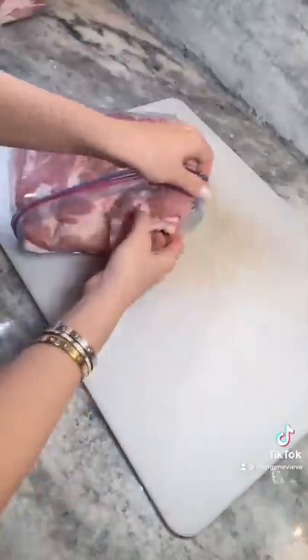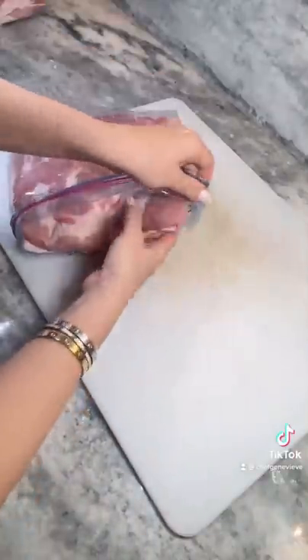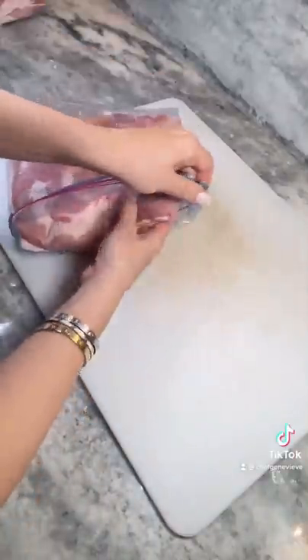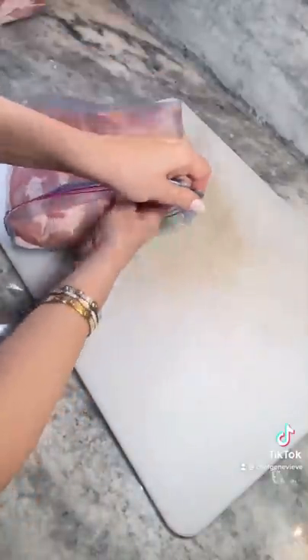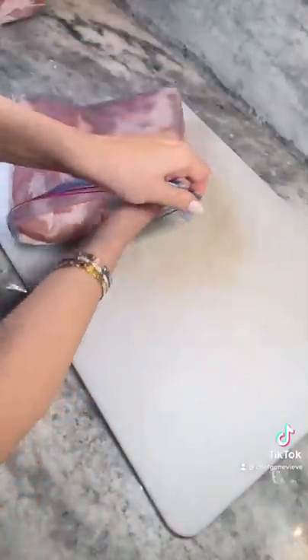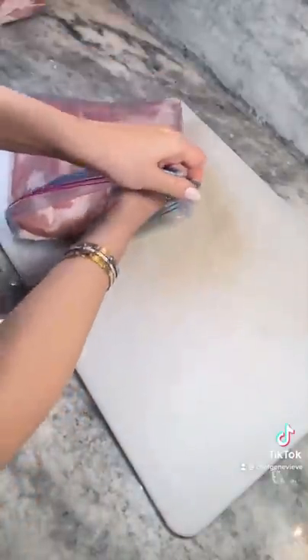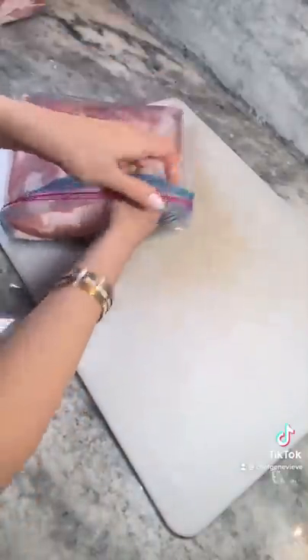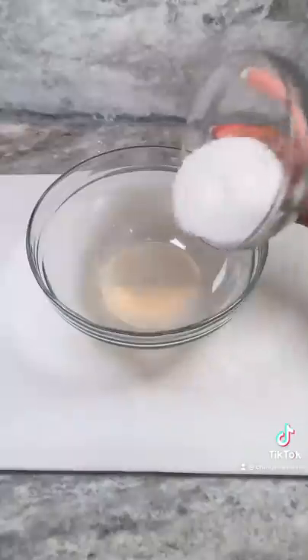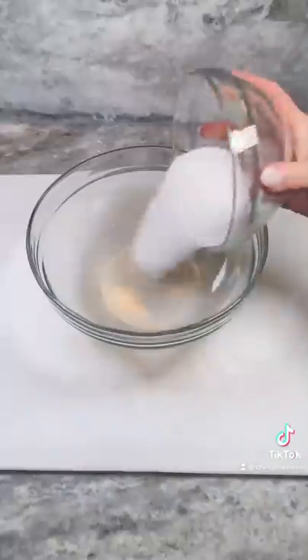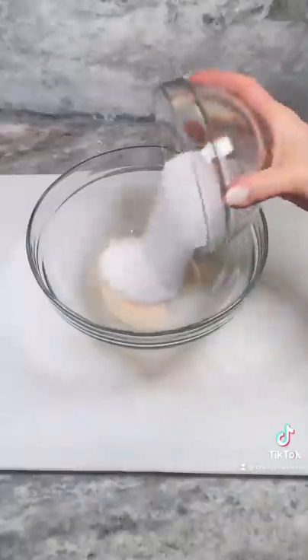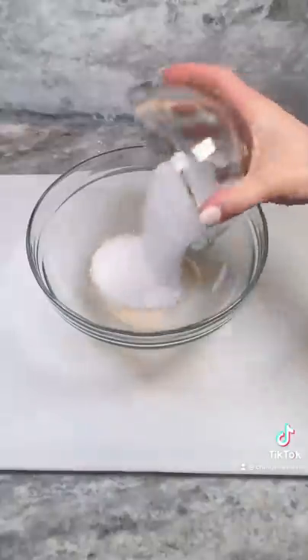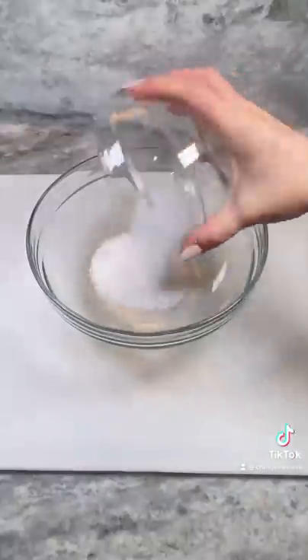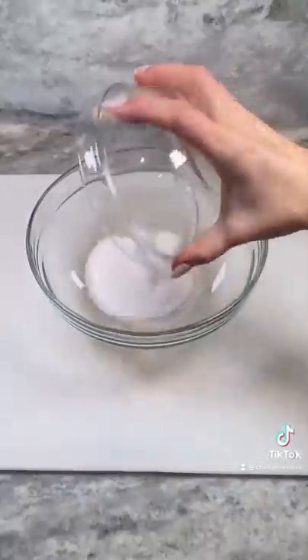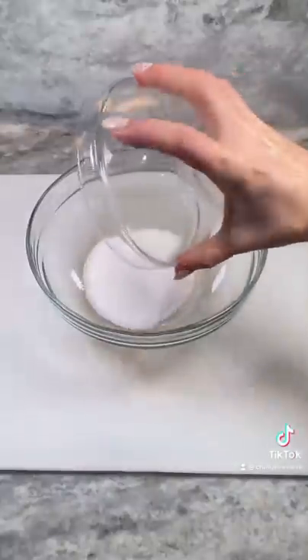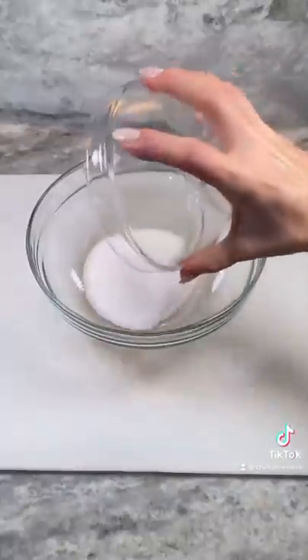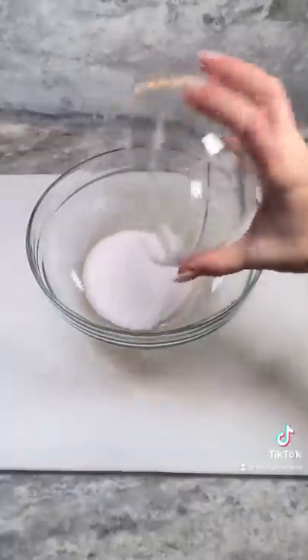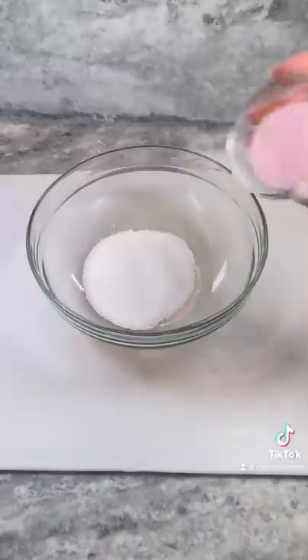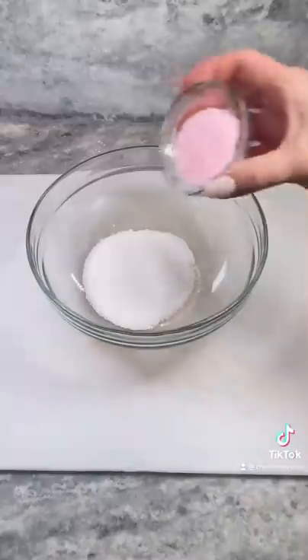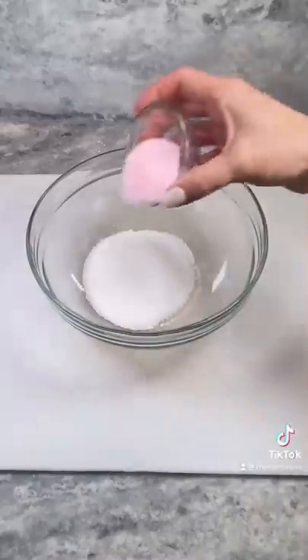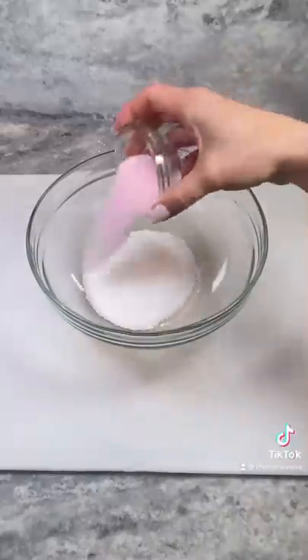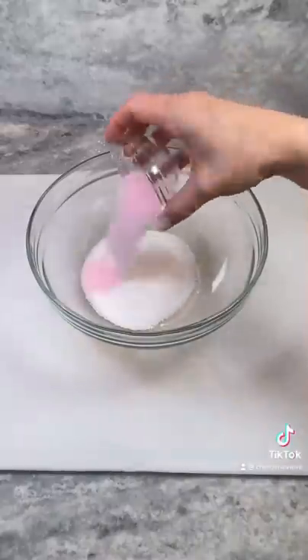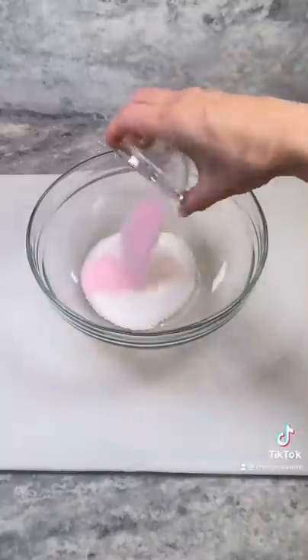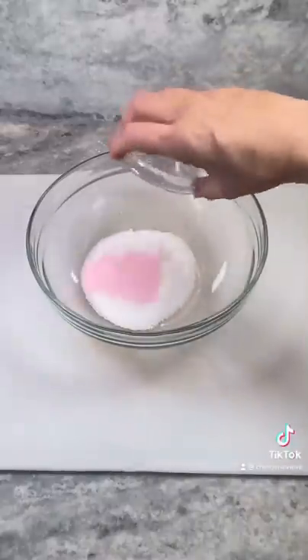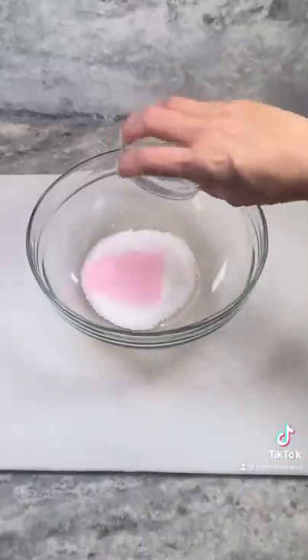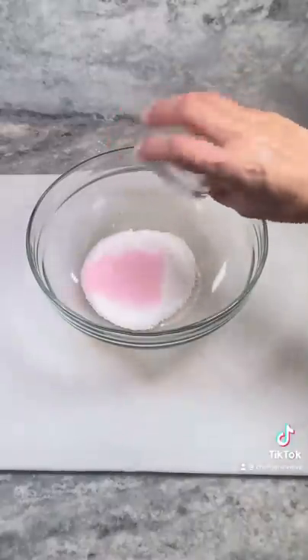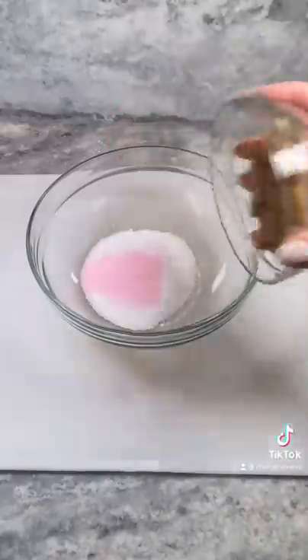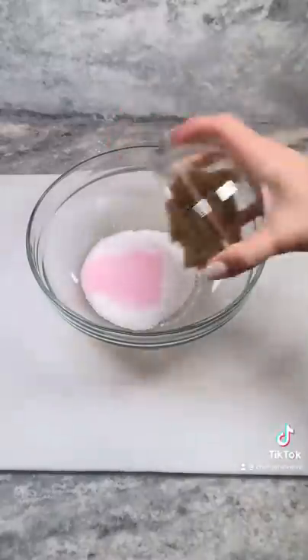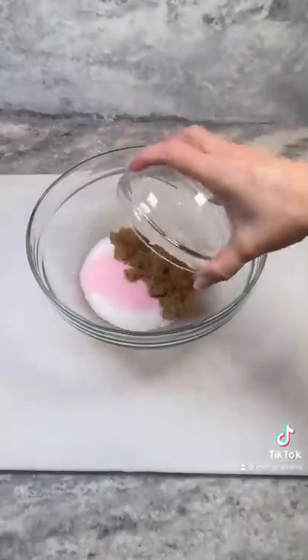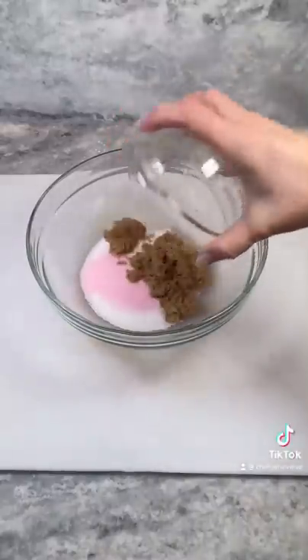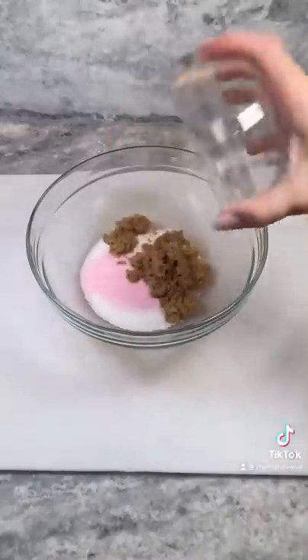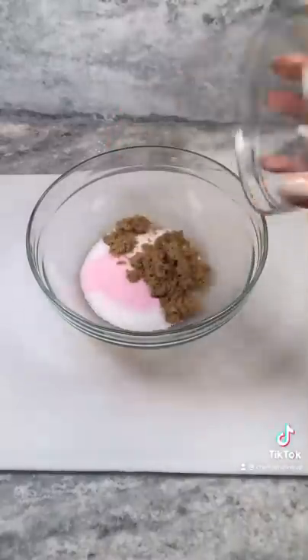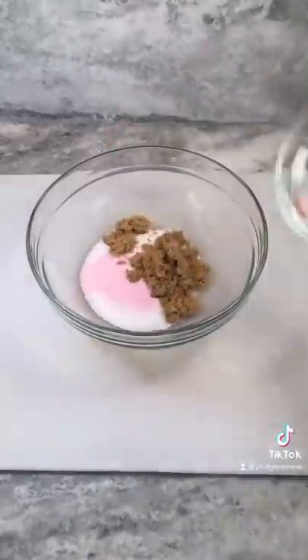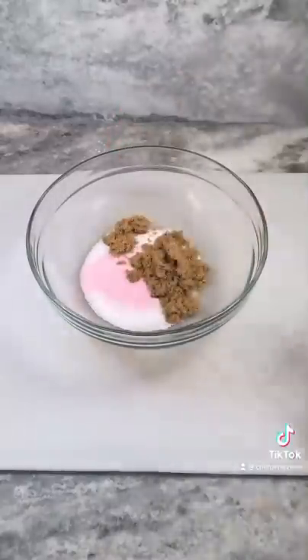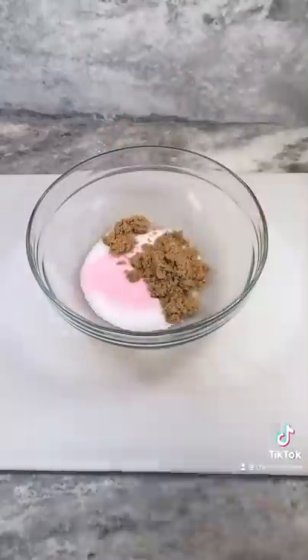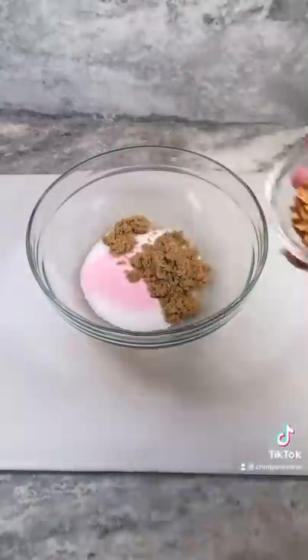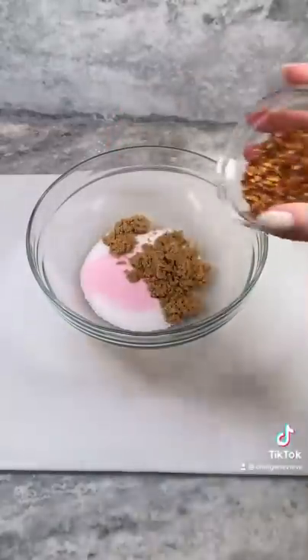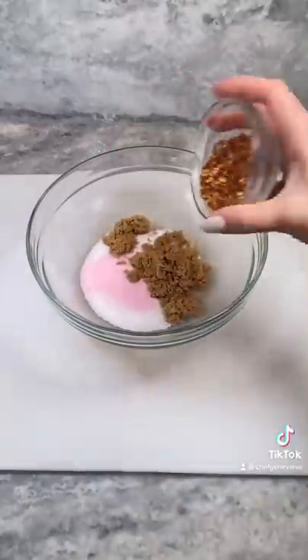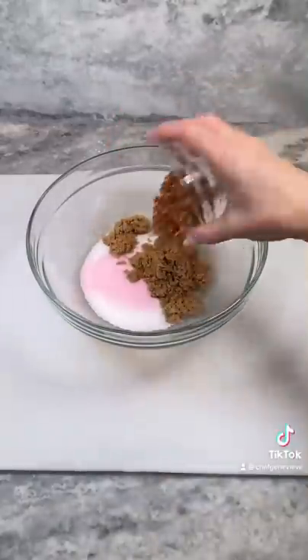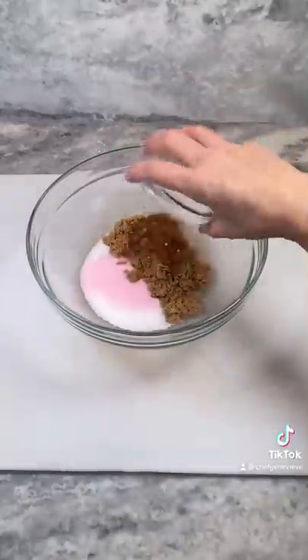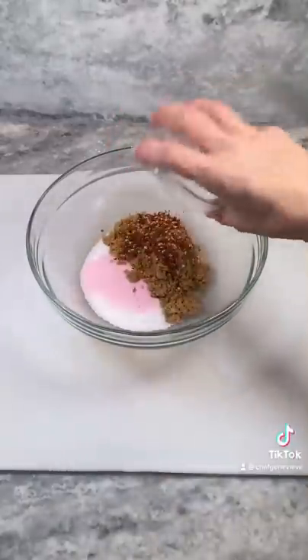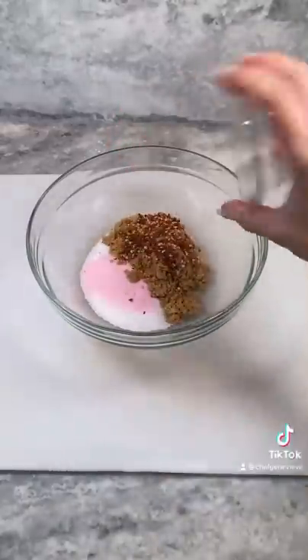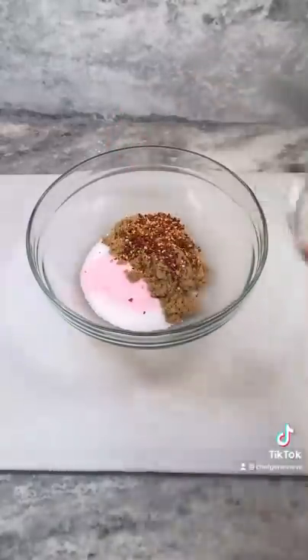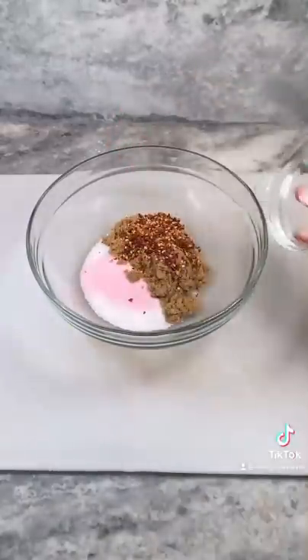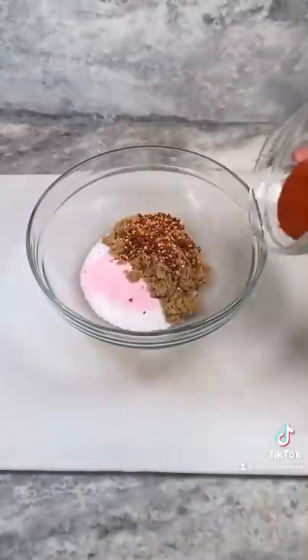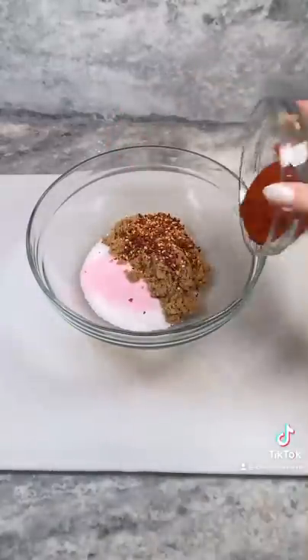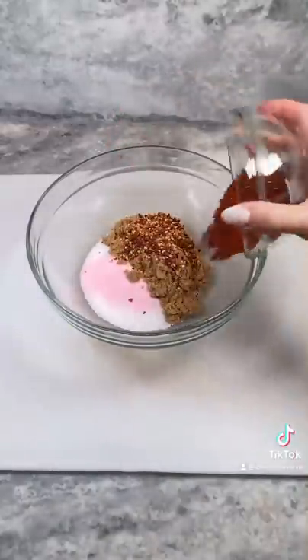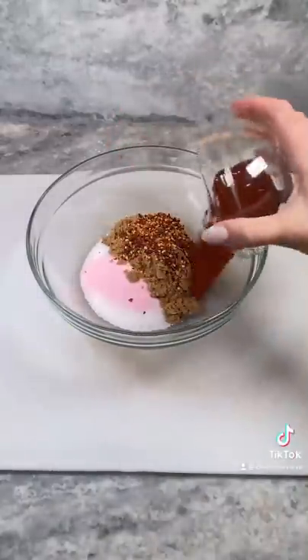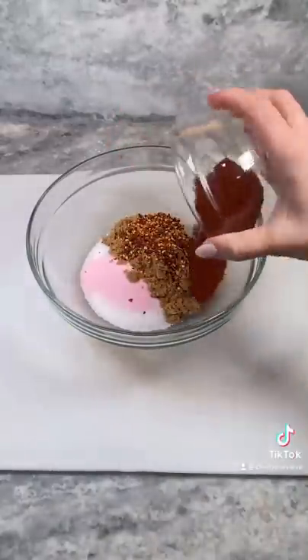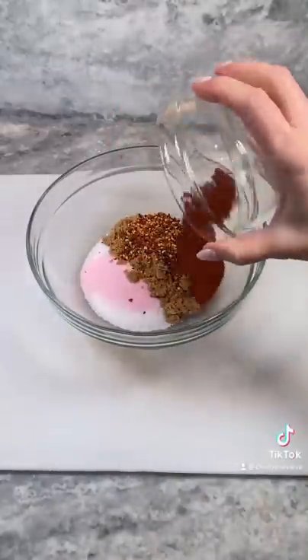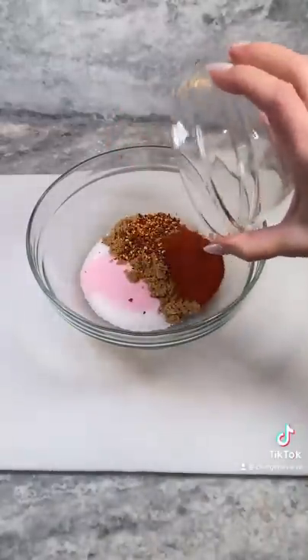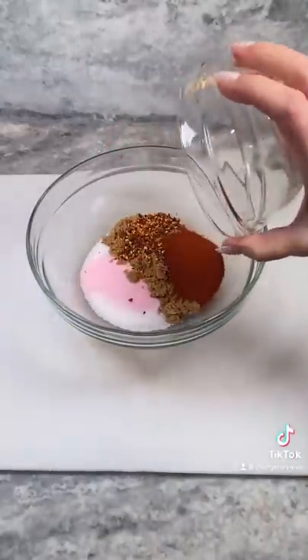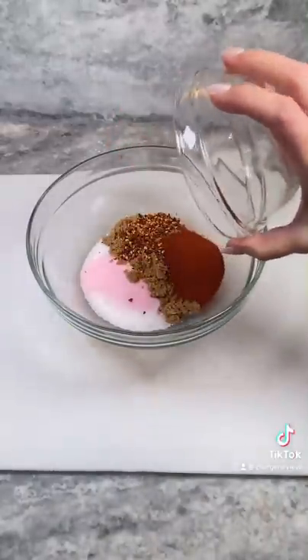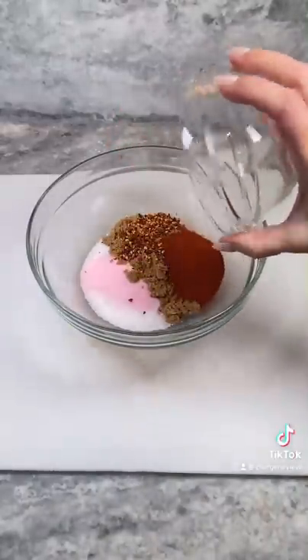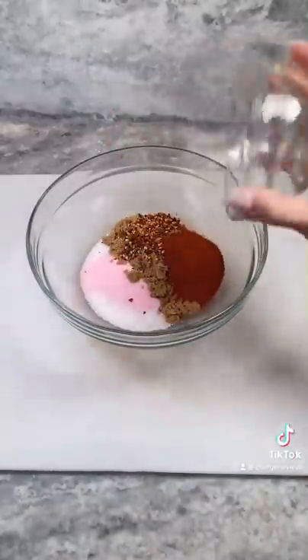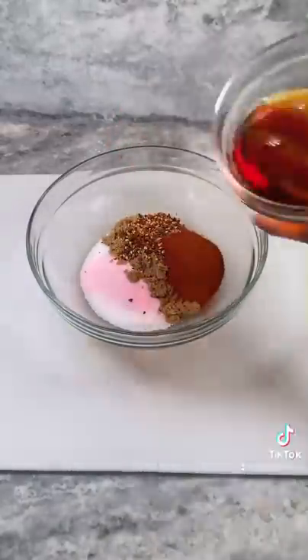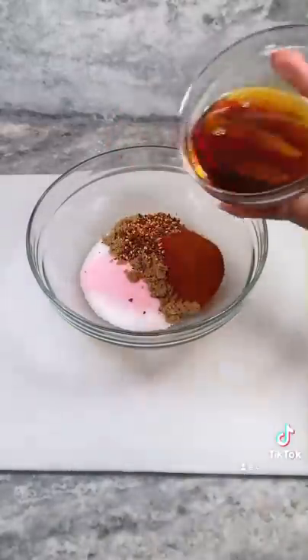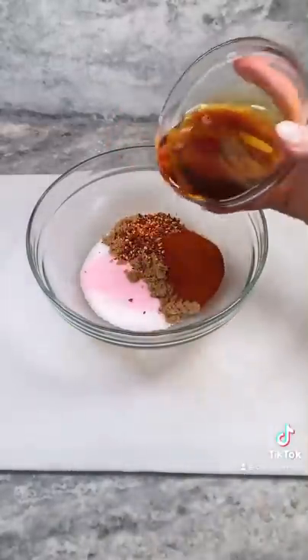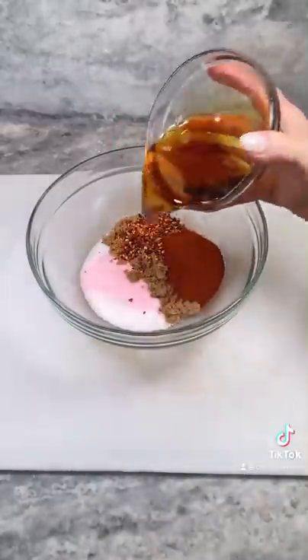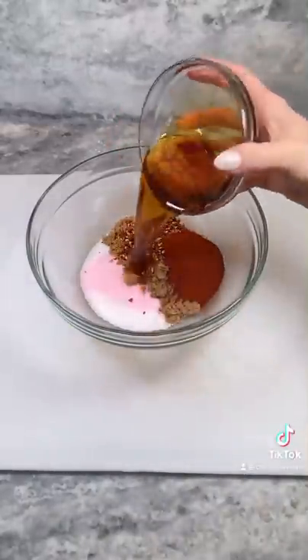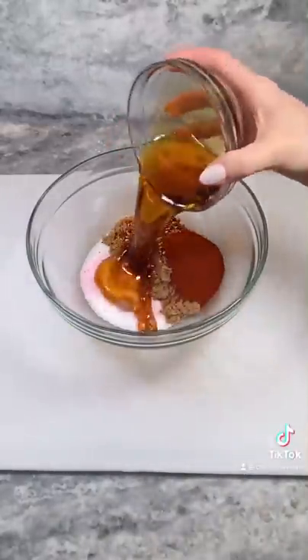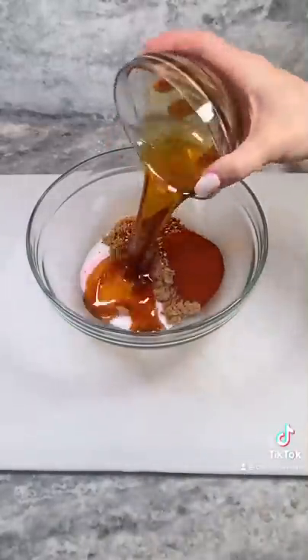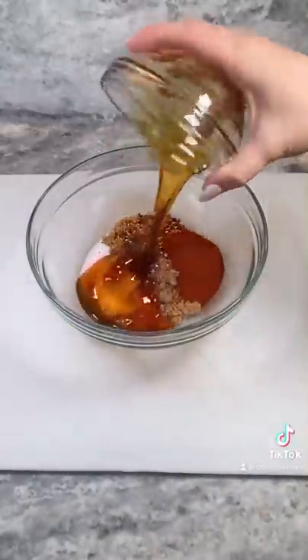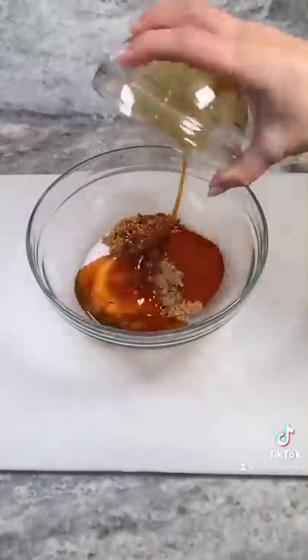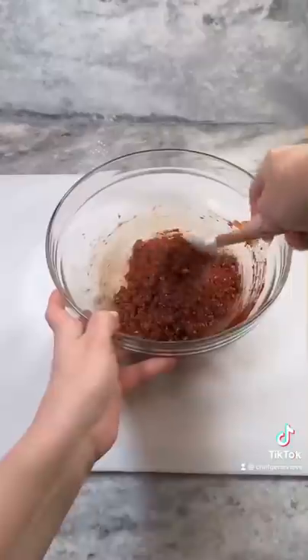For my curing mixture, I'm using kosher salt, prague powder, brown sugar, red pepper flakes, paprika, and maple syrup.